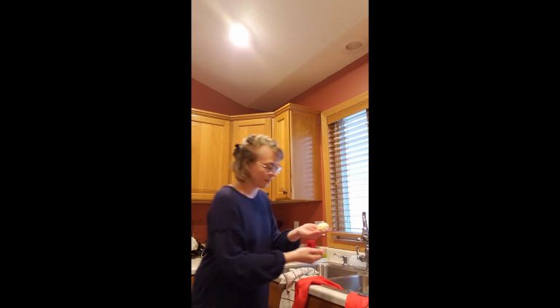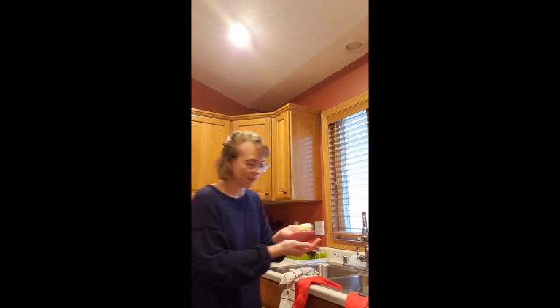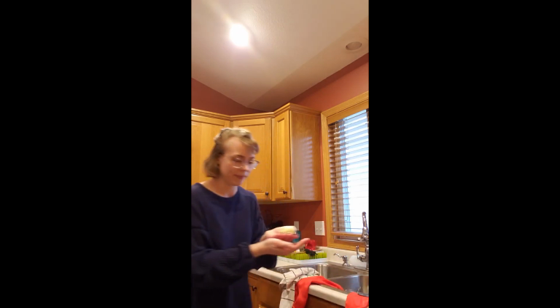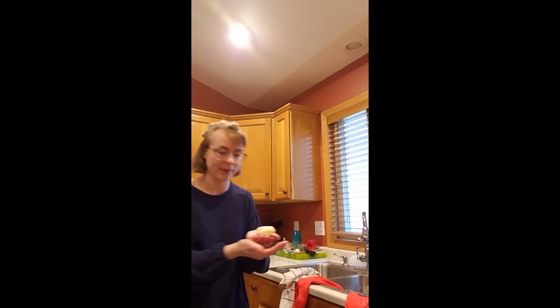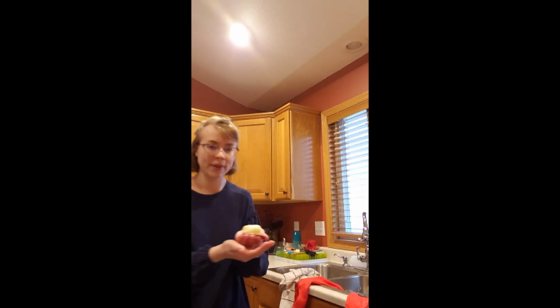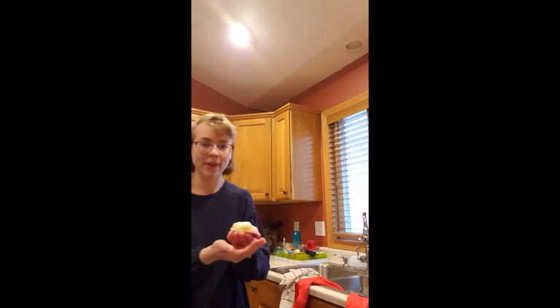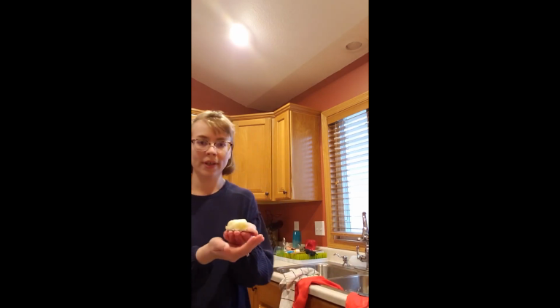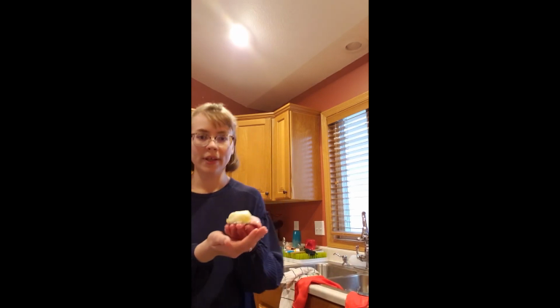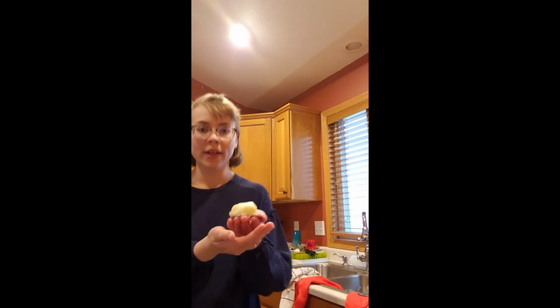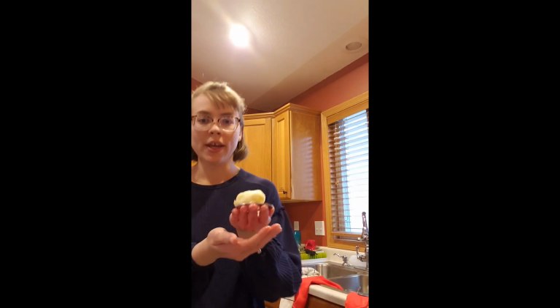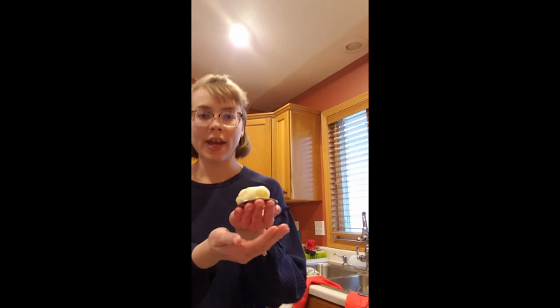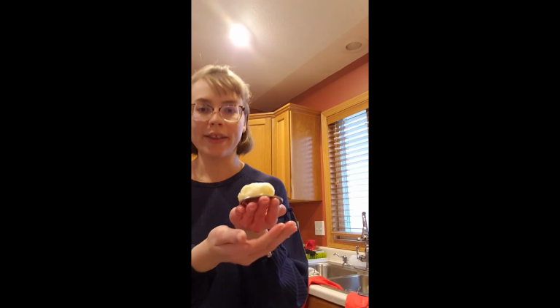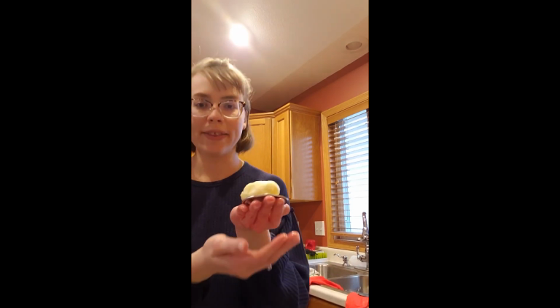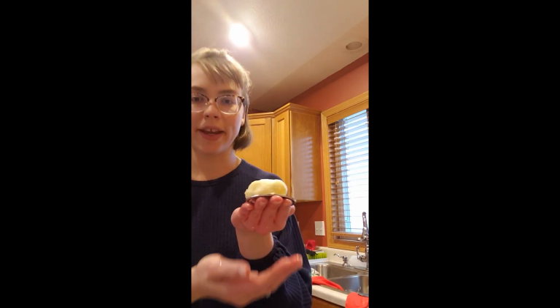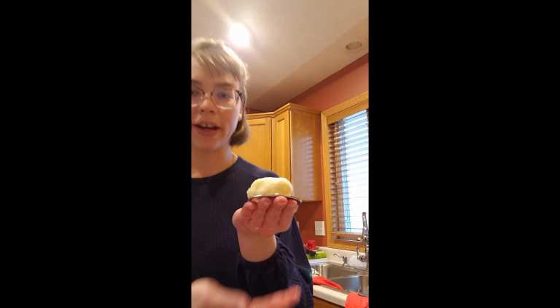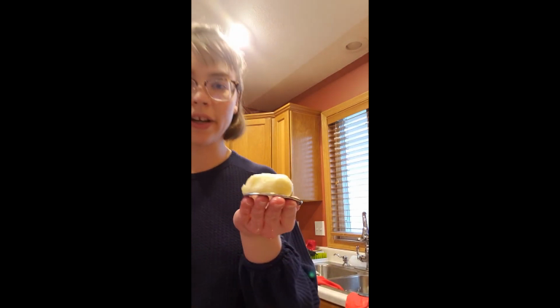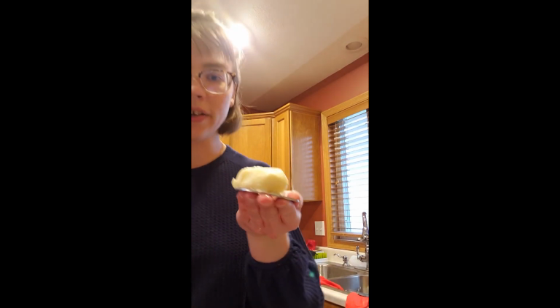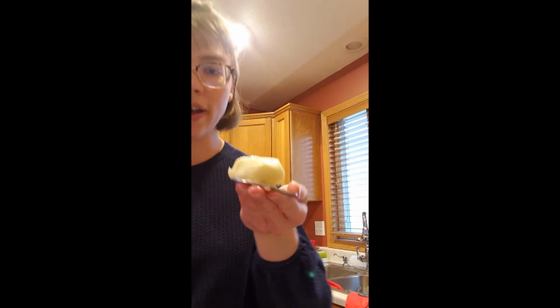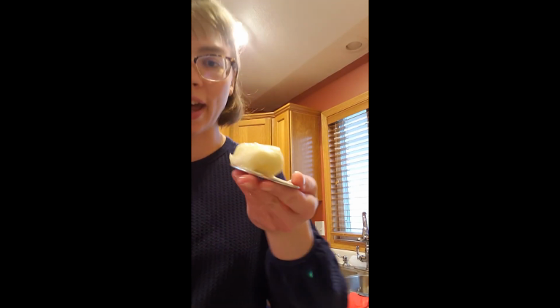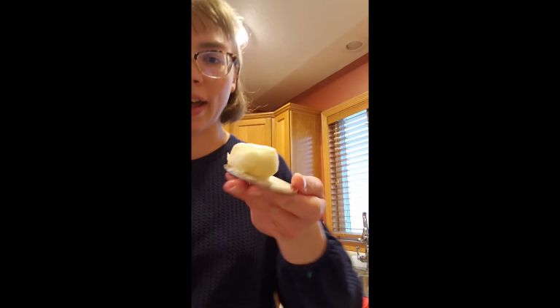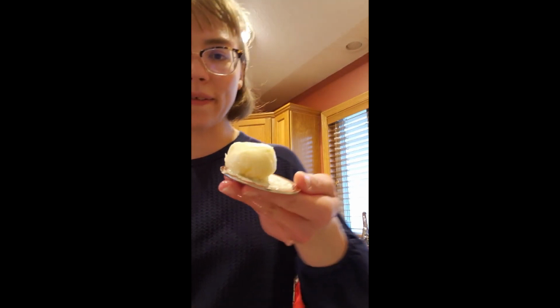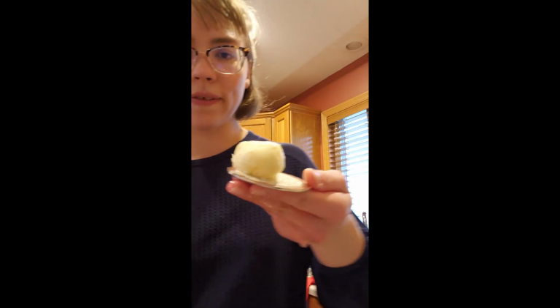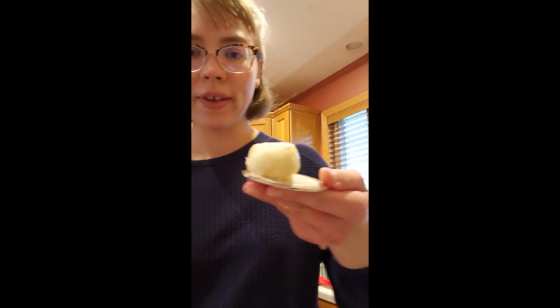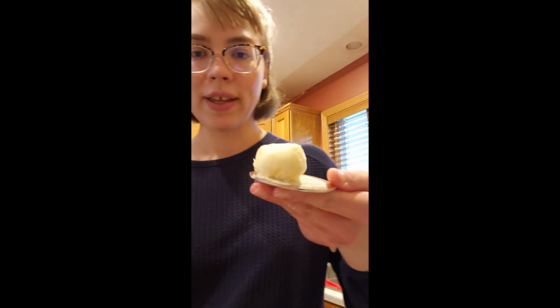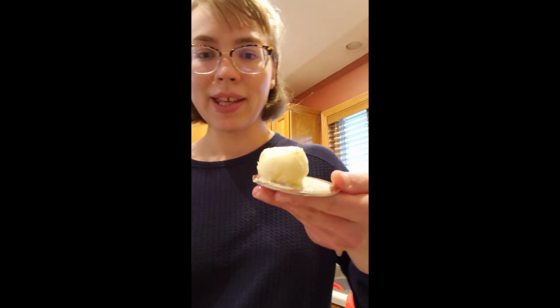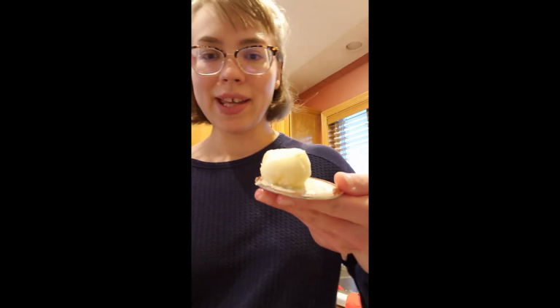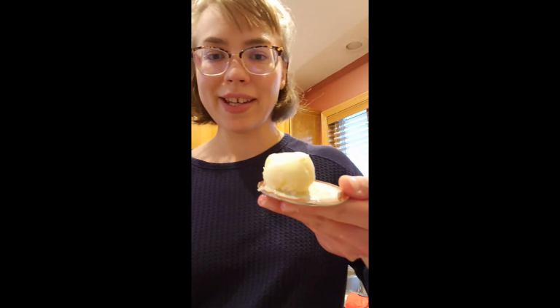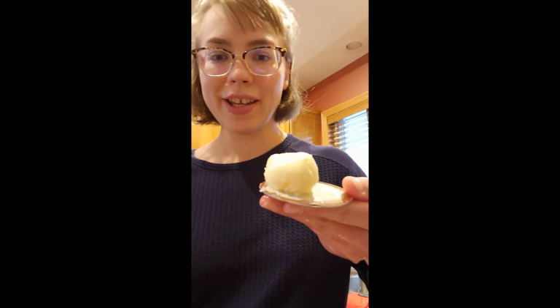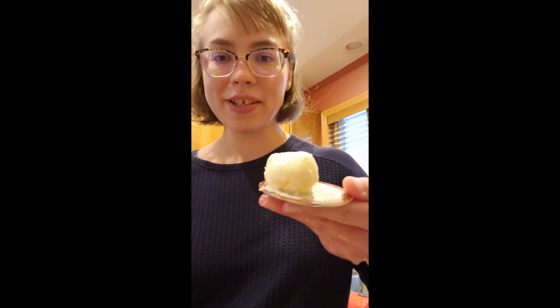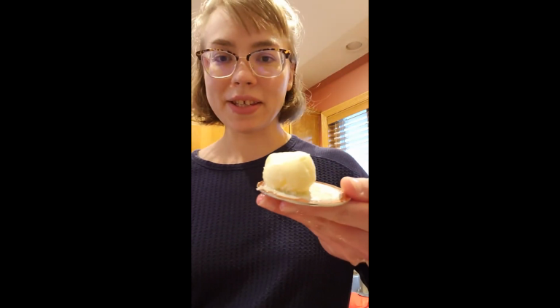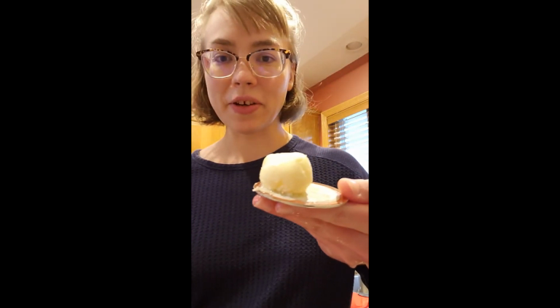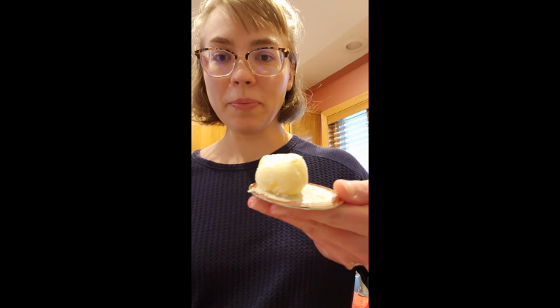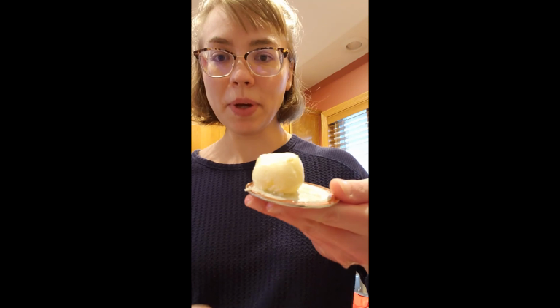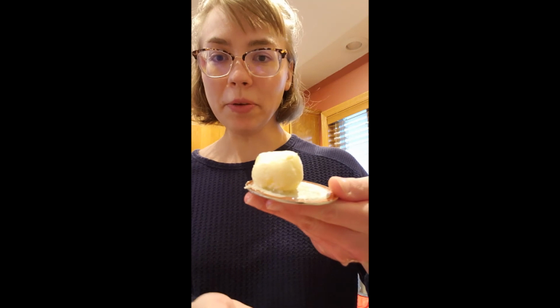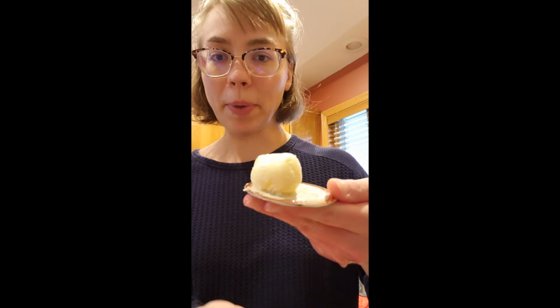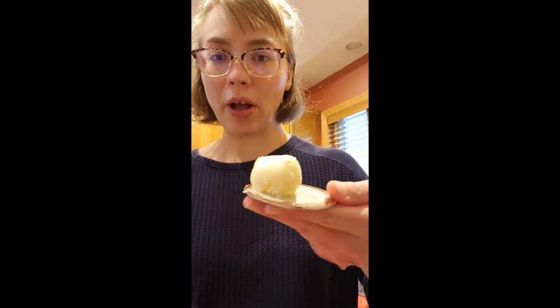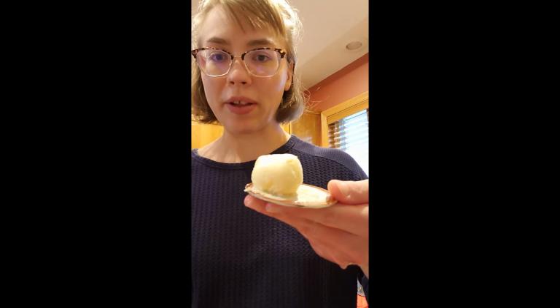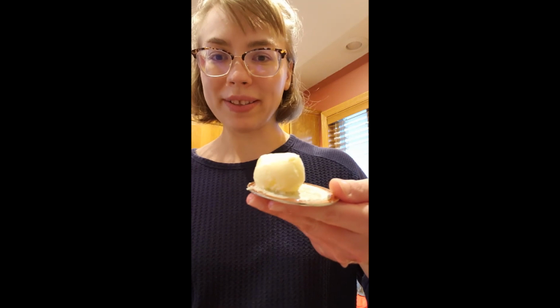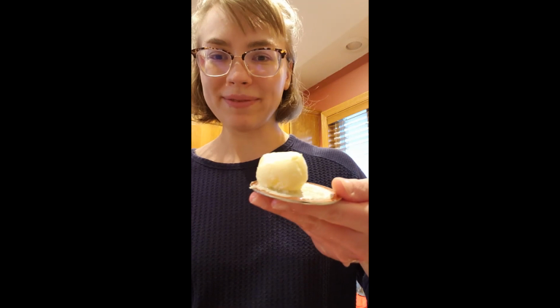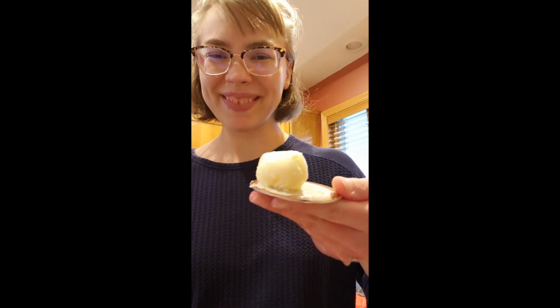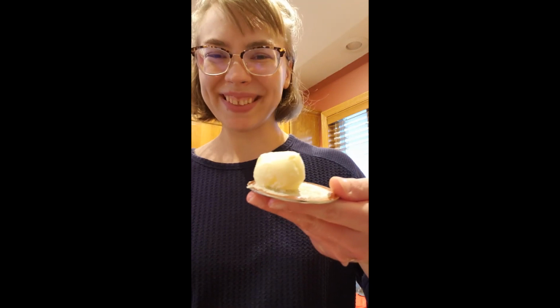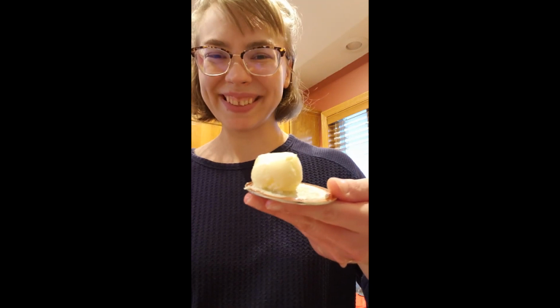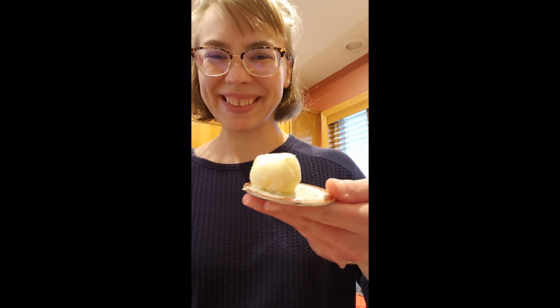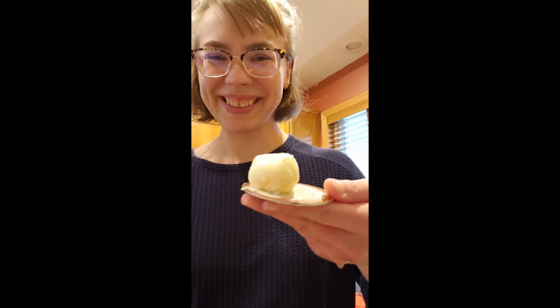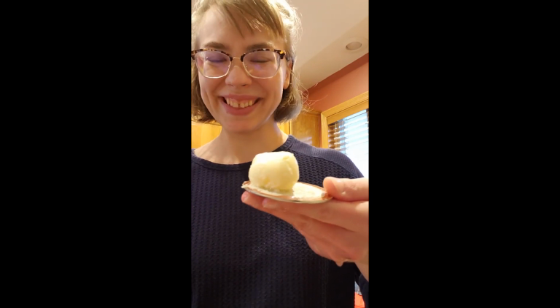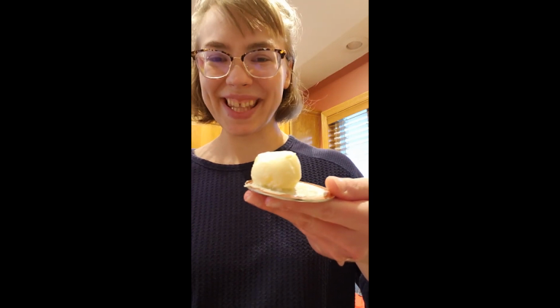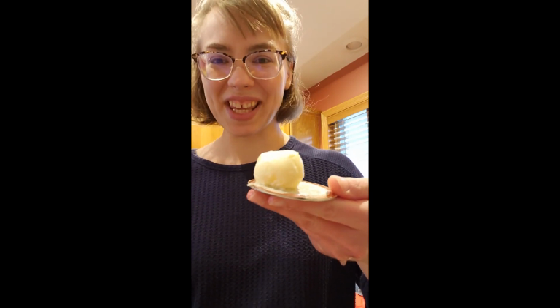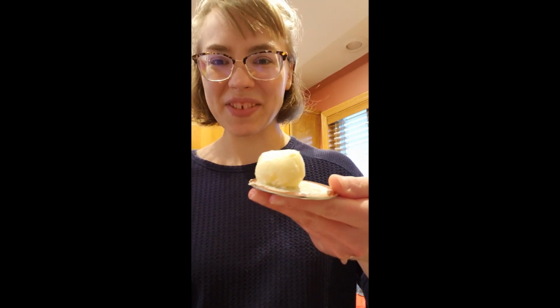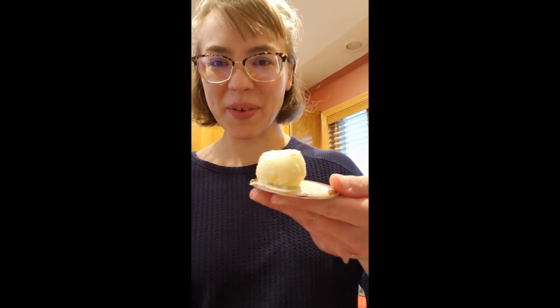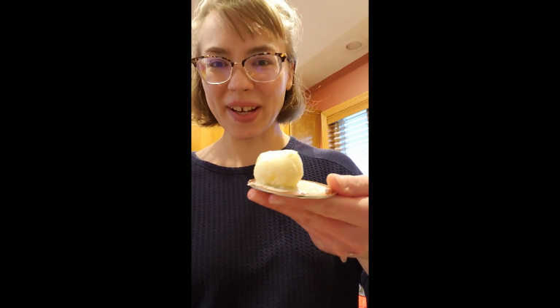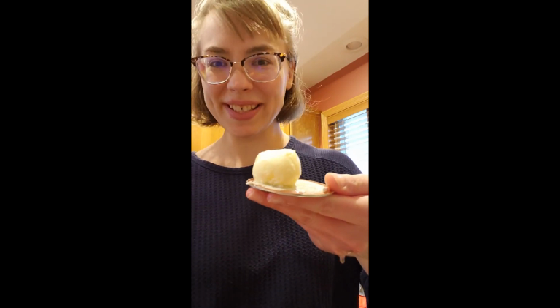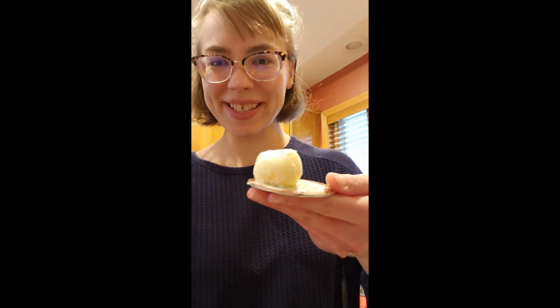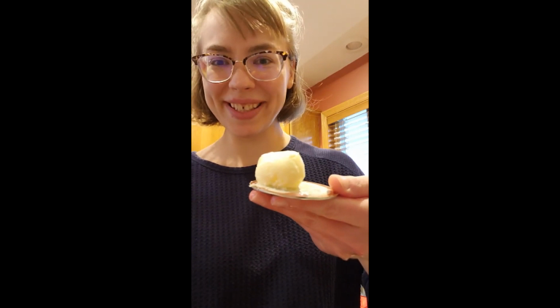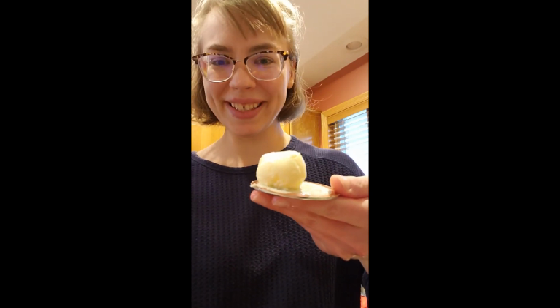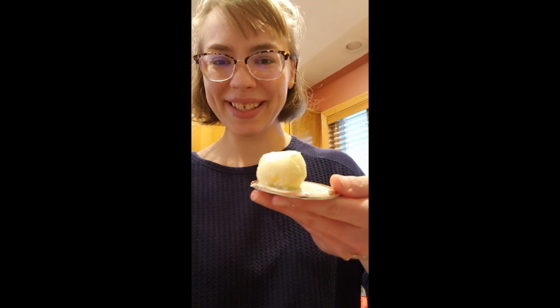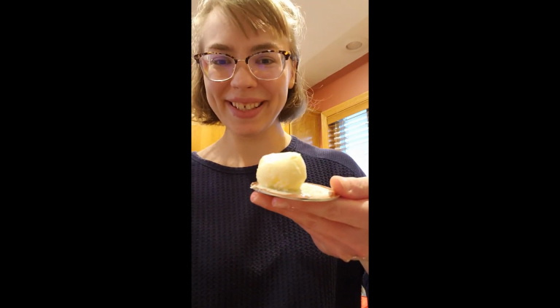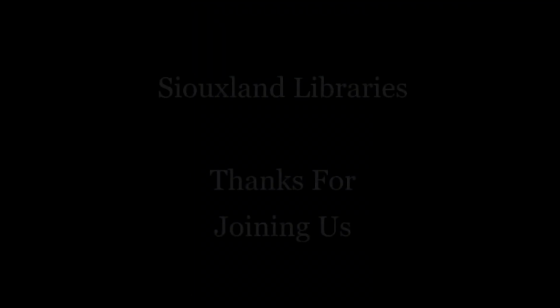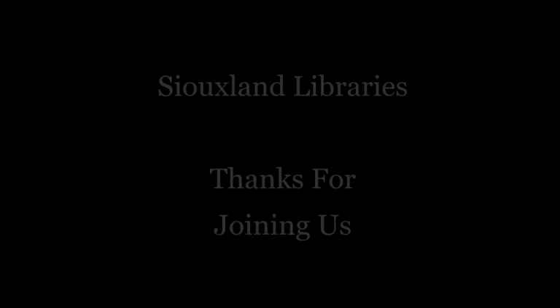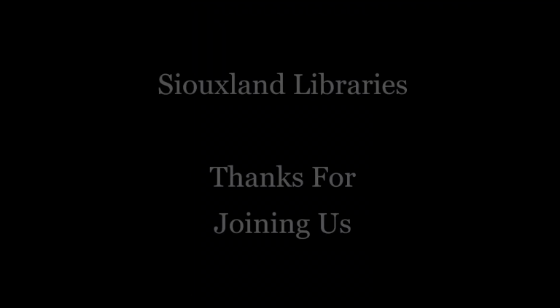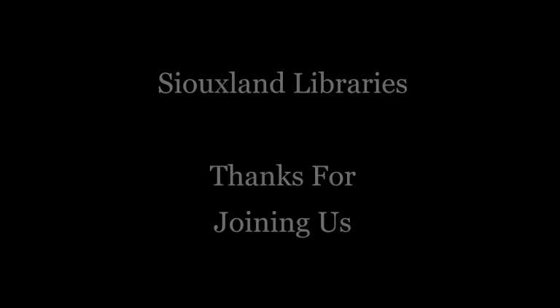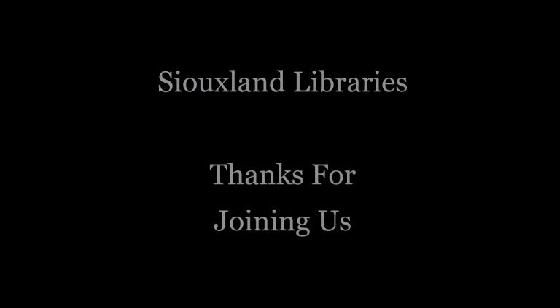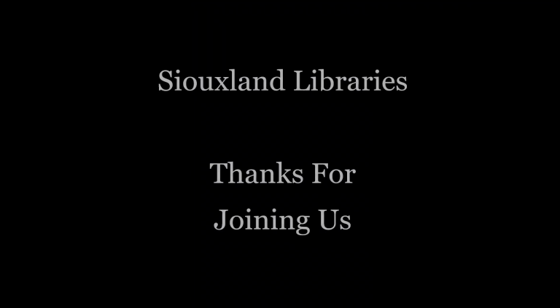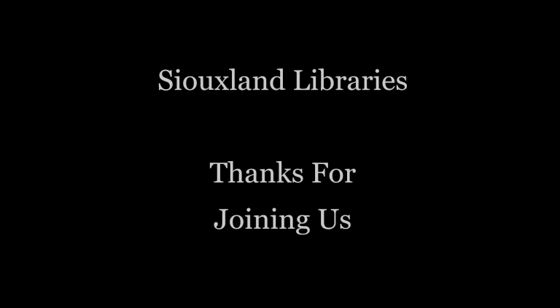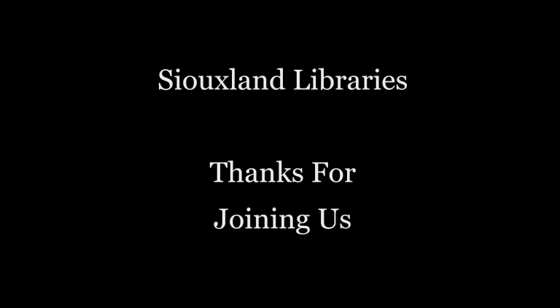And there you have a nice little butter ball. Thanks for watching. Bye!